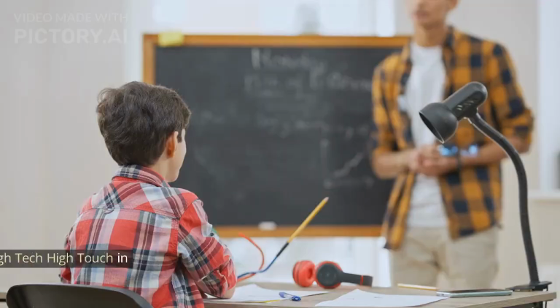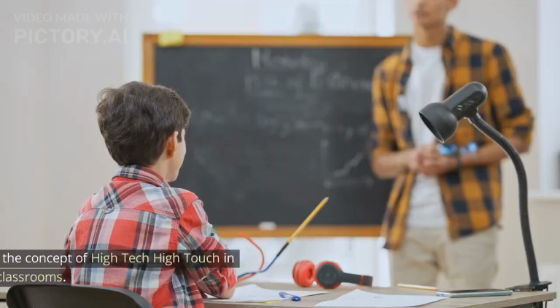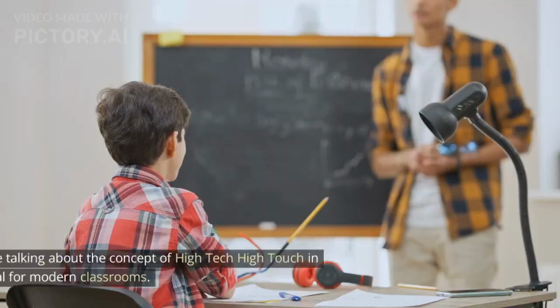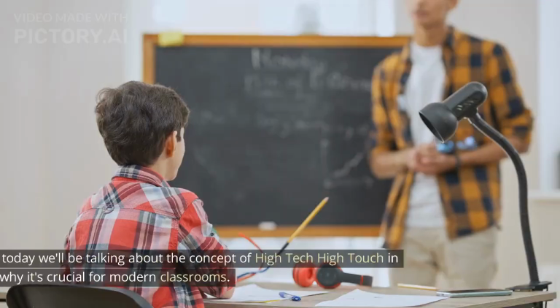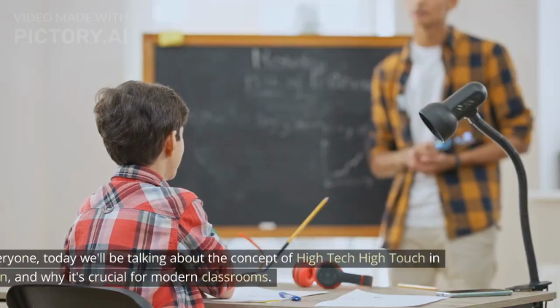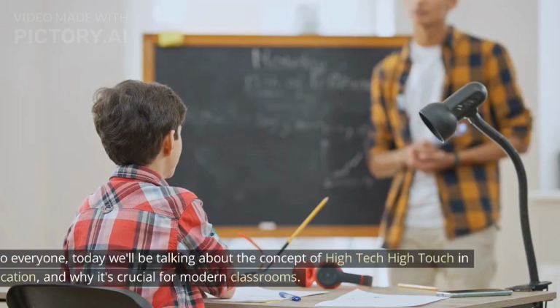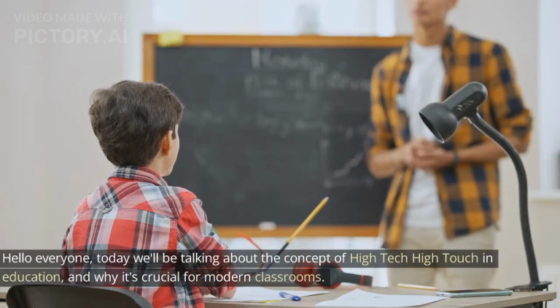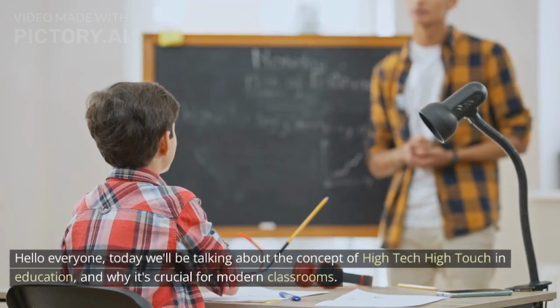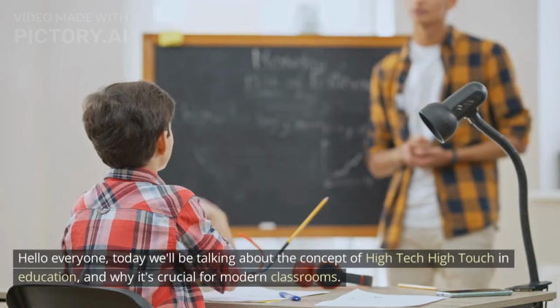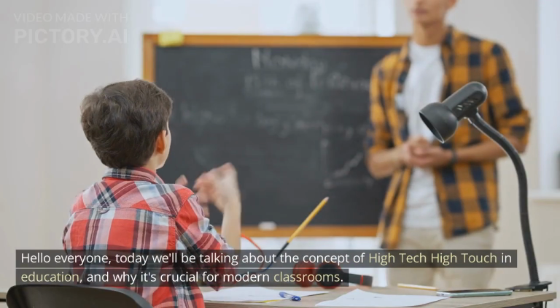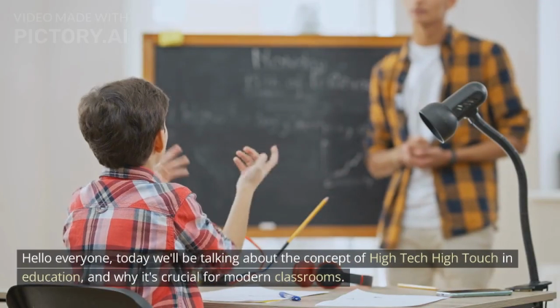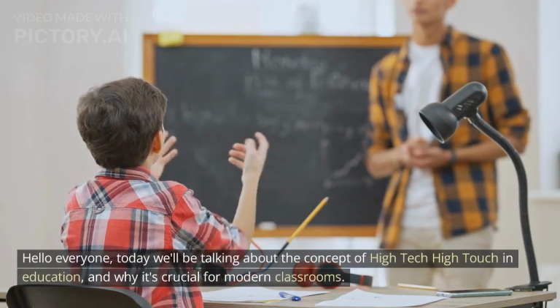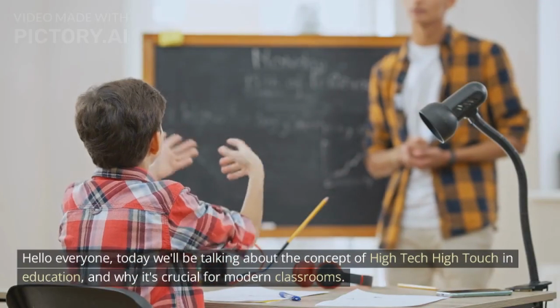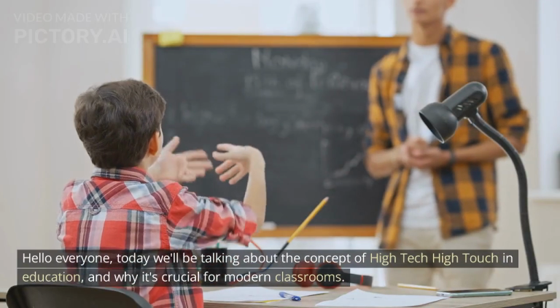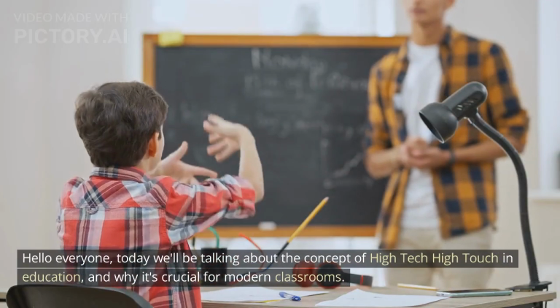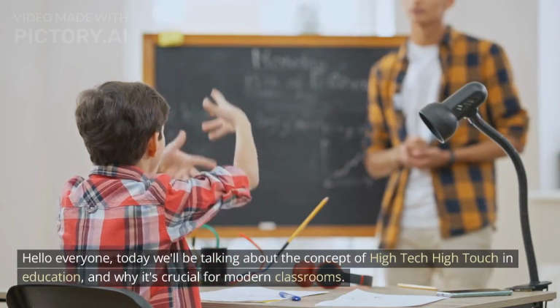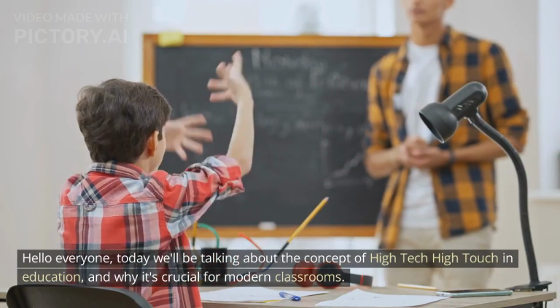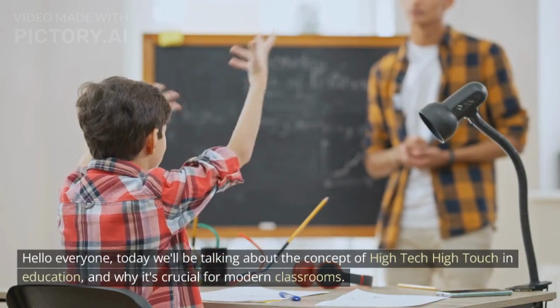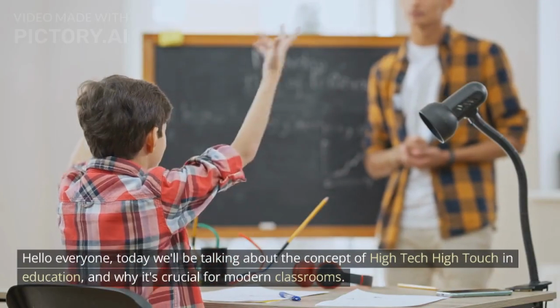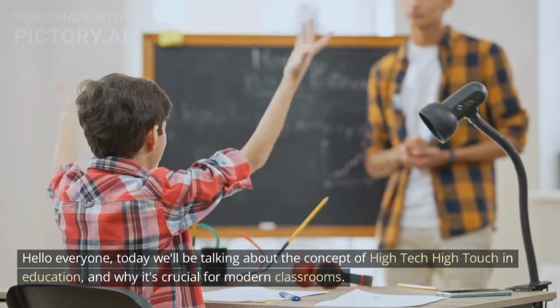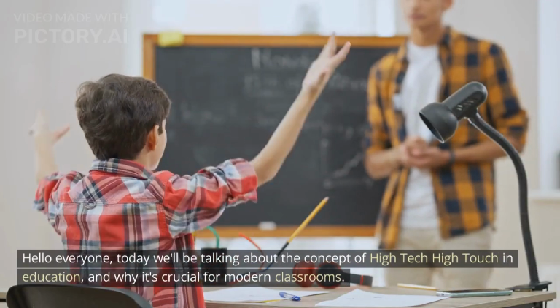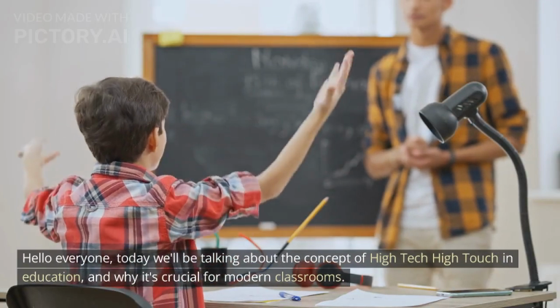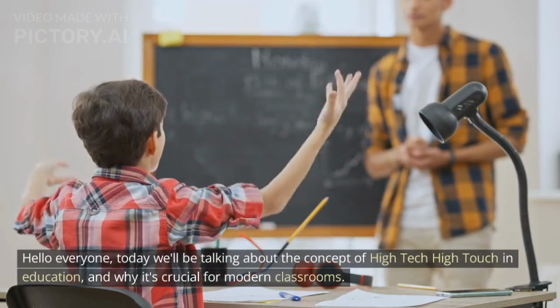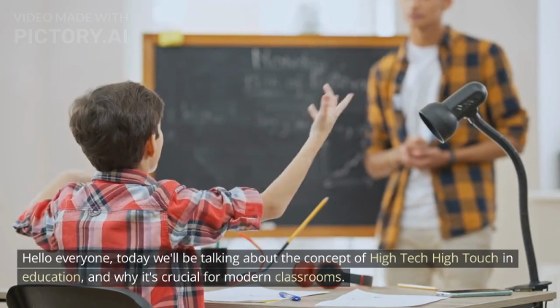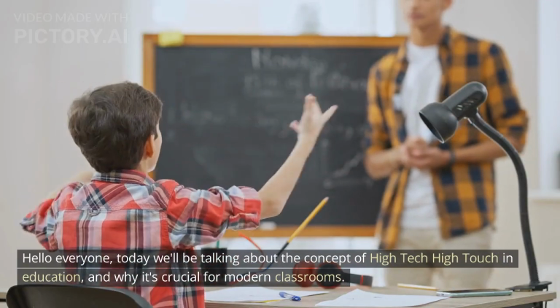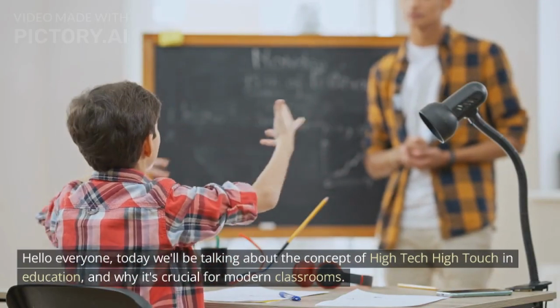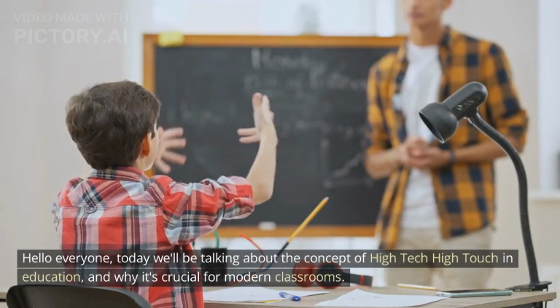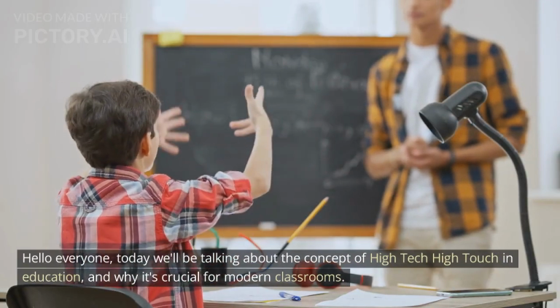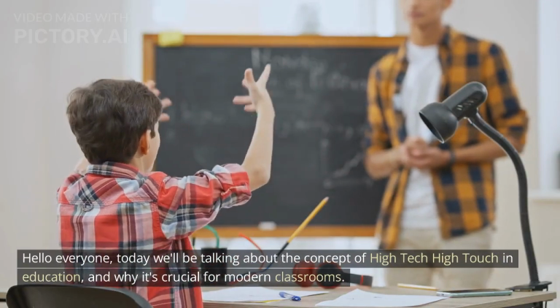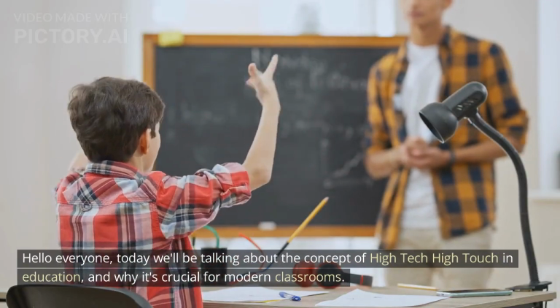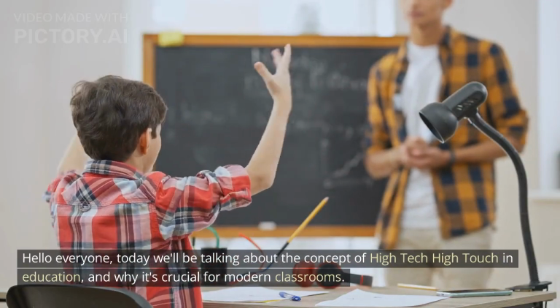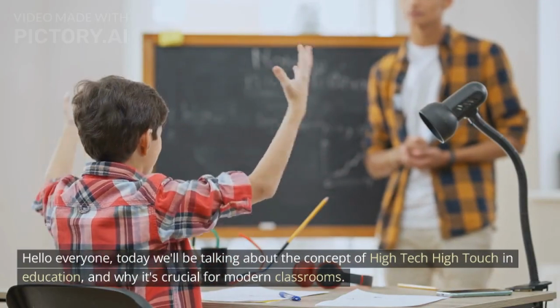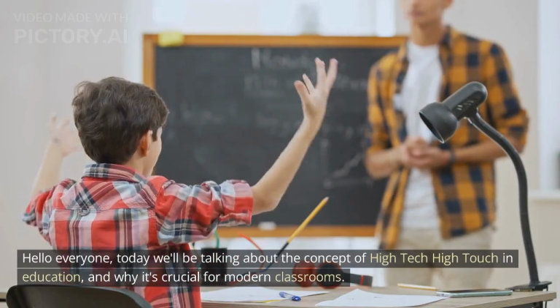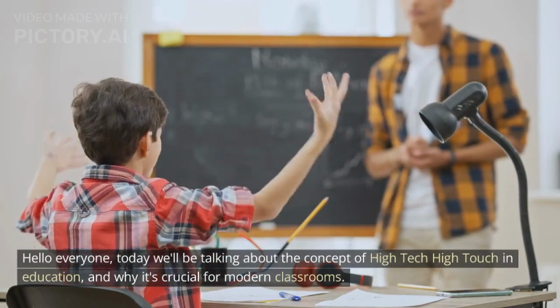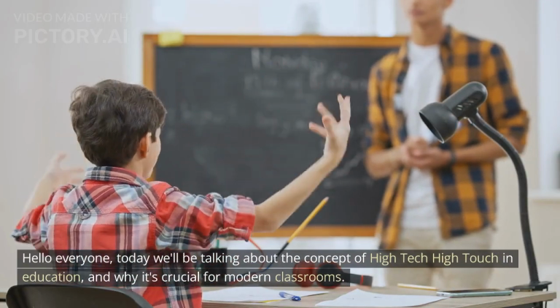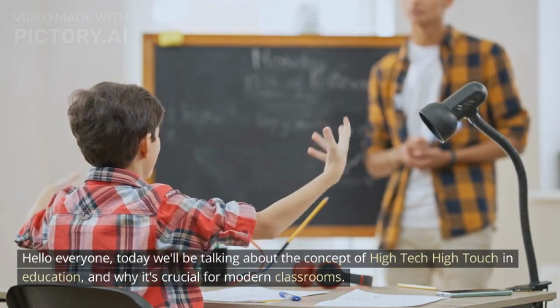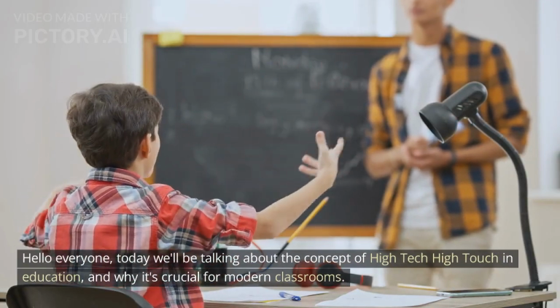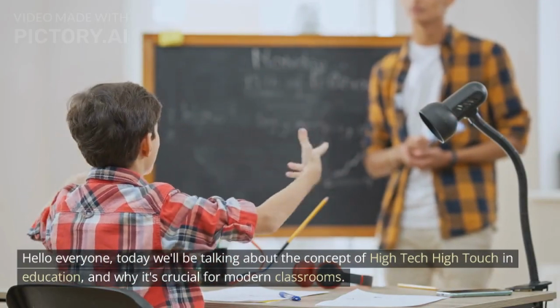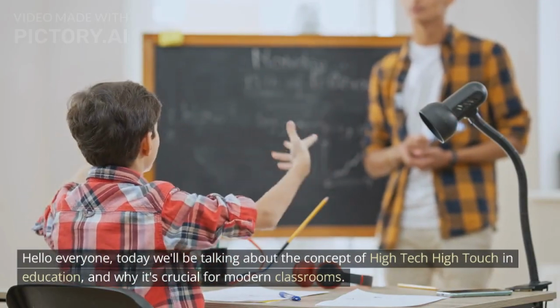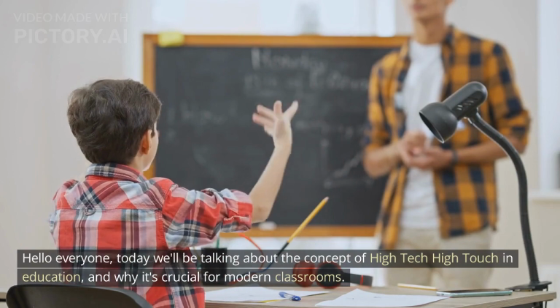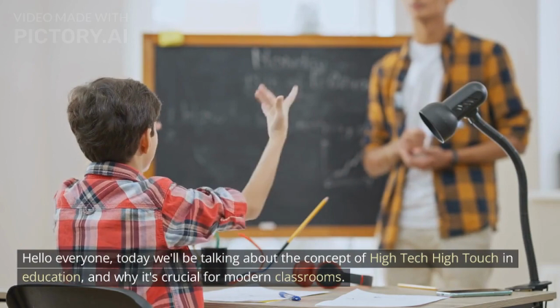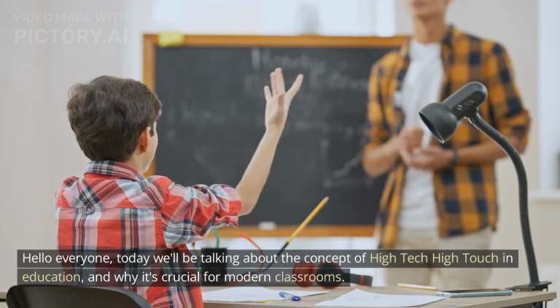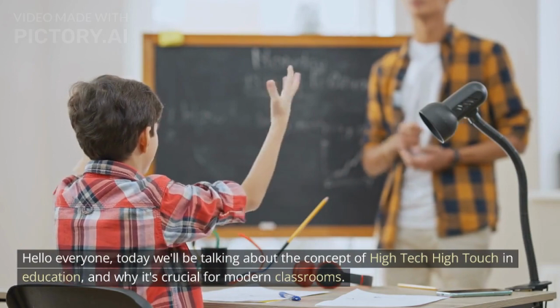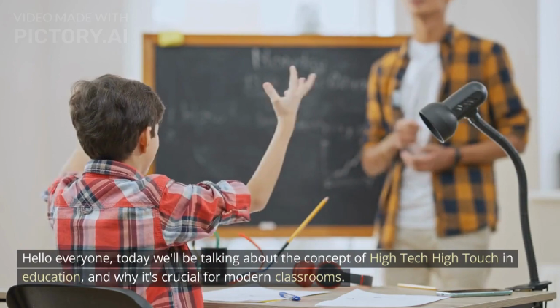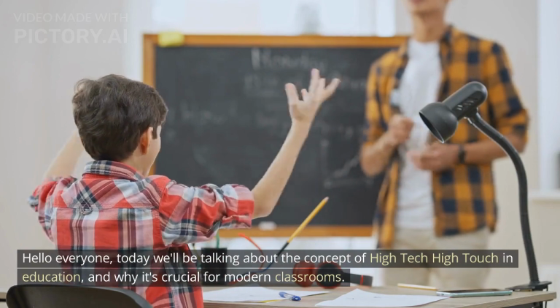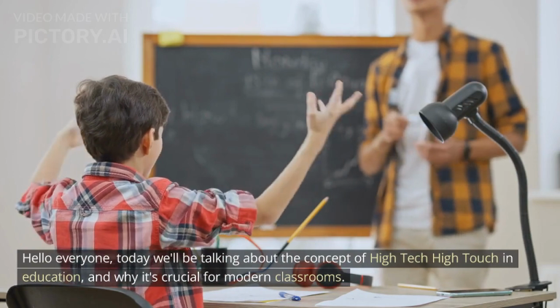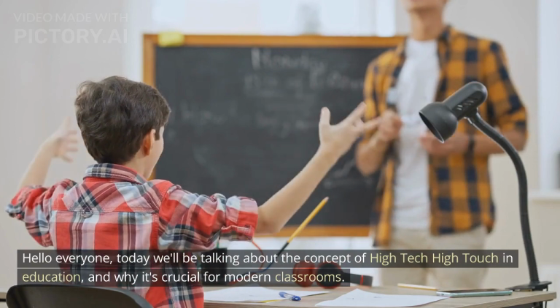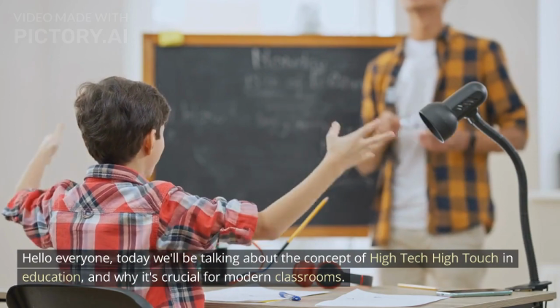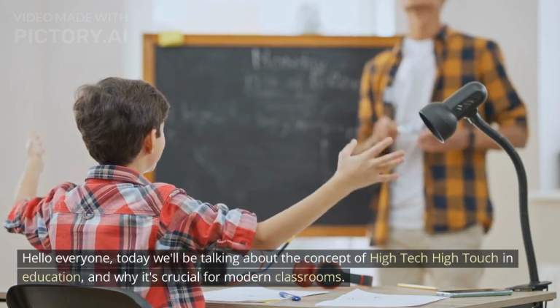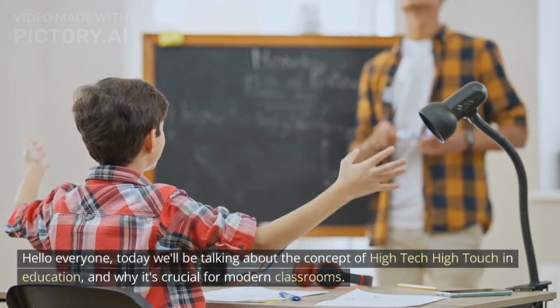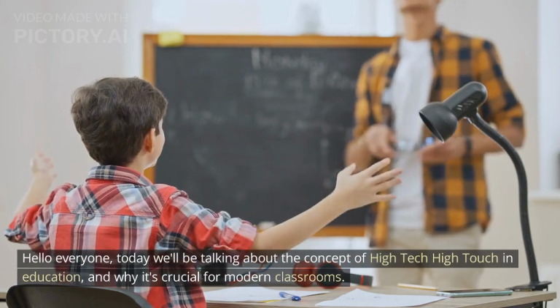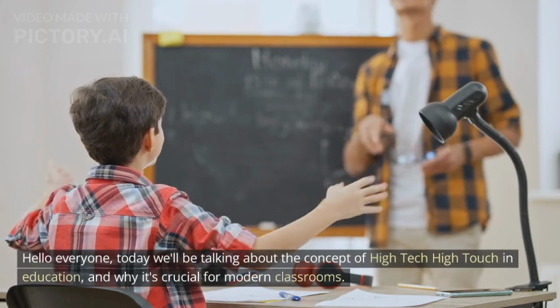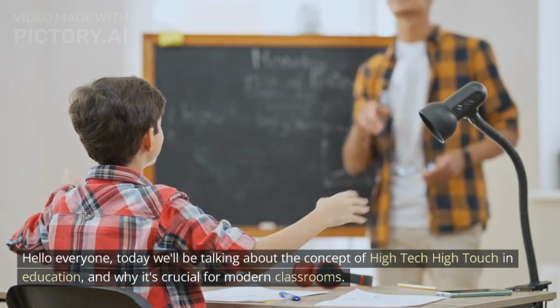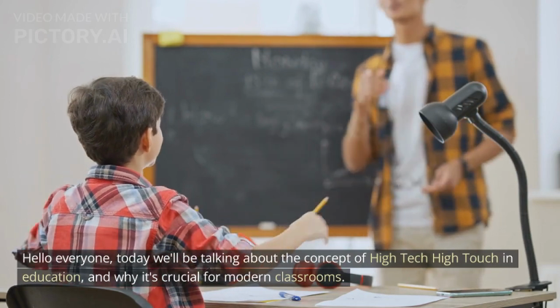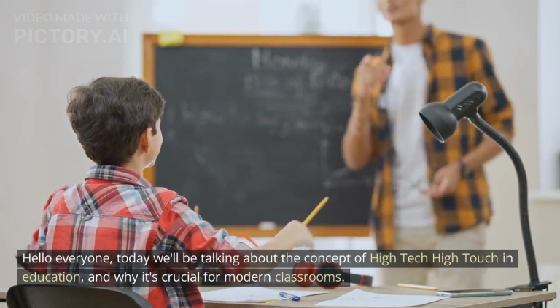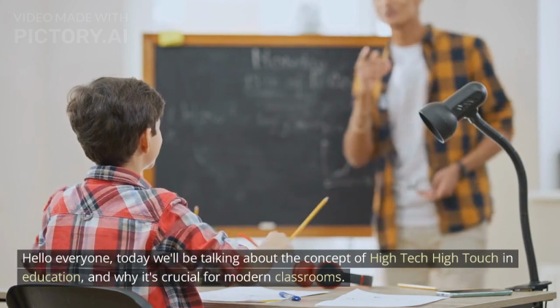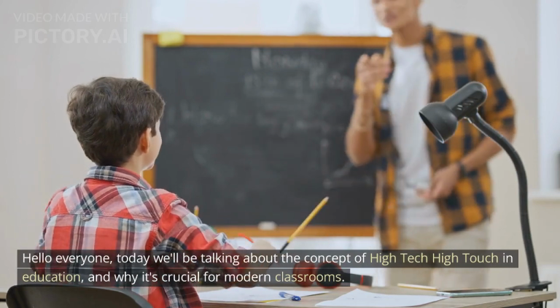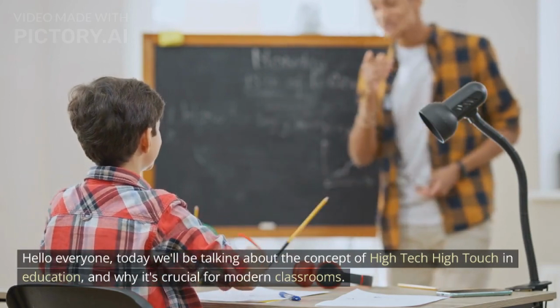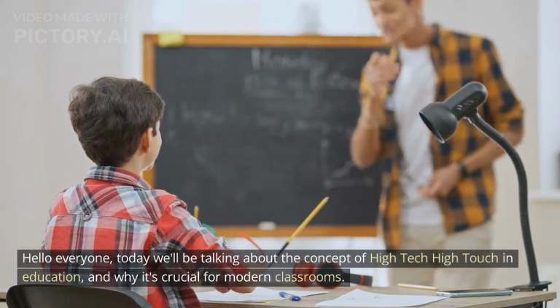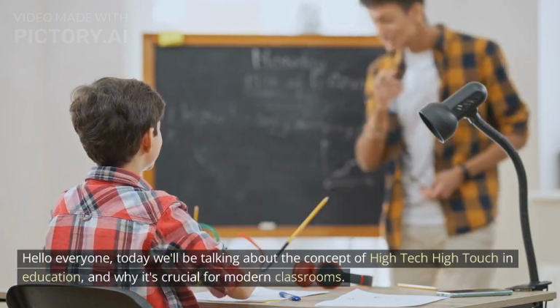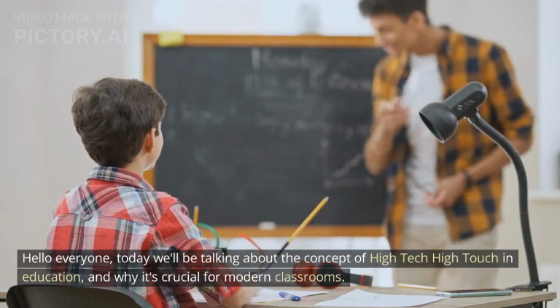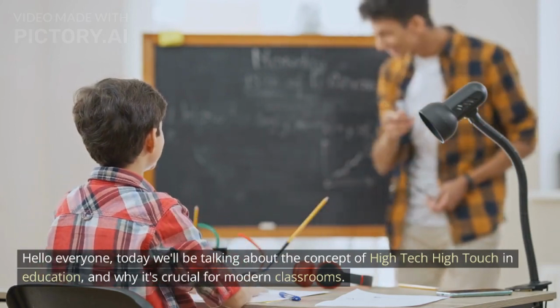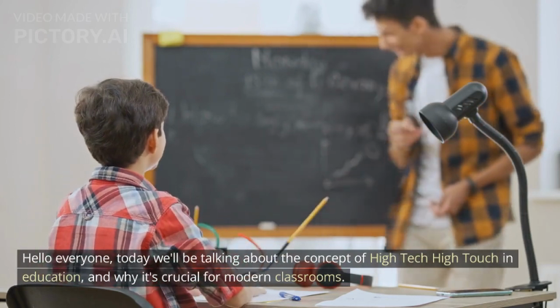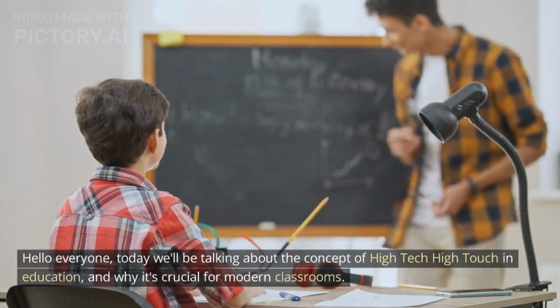Hello everyone. Today we'll be talking about the concept of high tech high touch in education, and why it's crucial for modern classrooms.